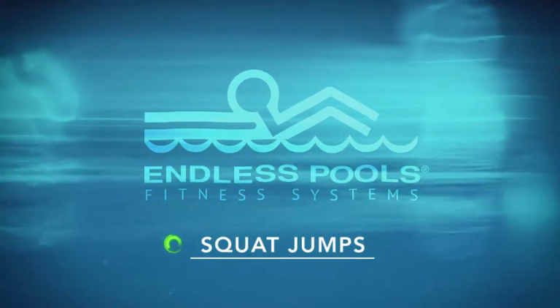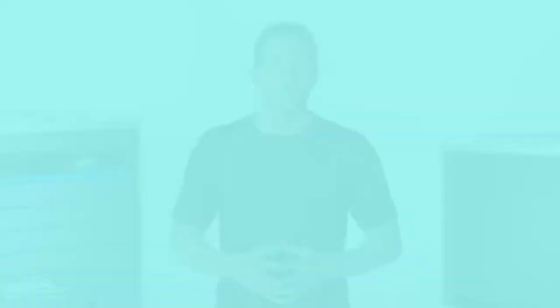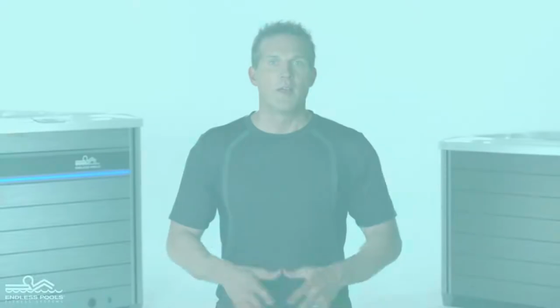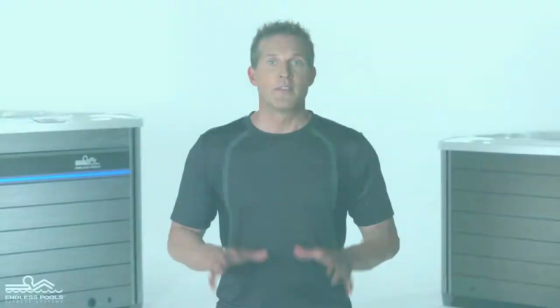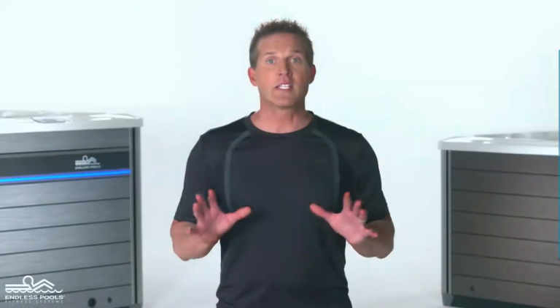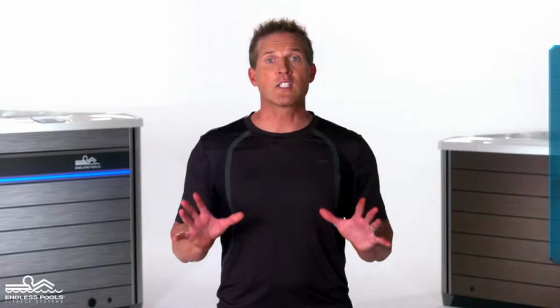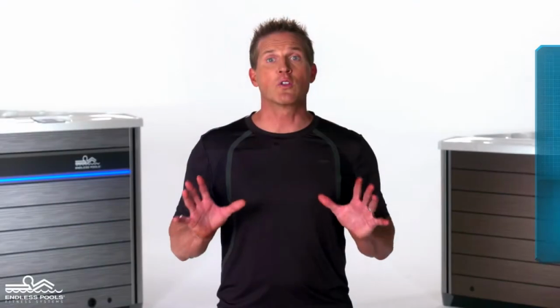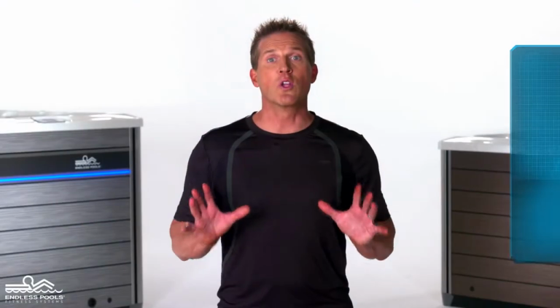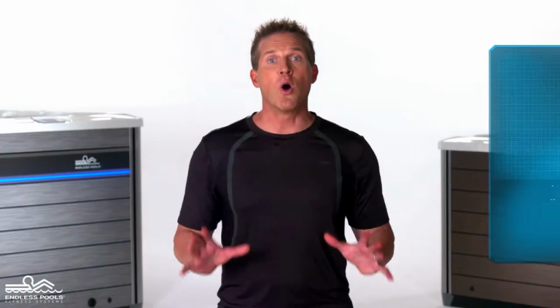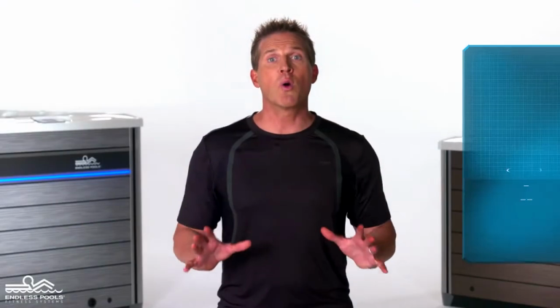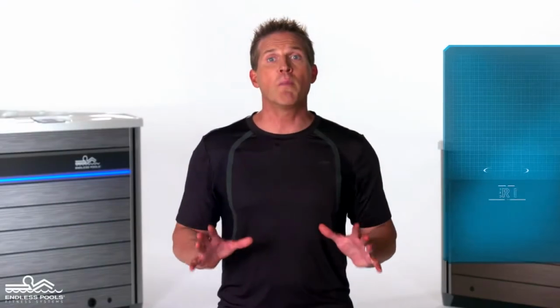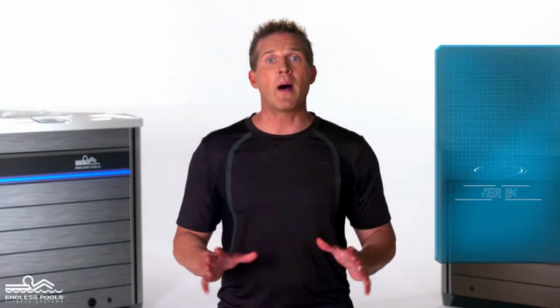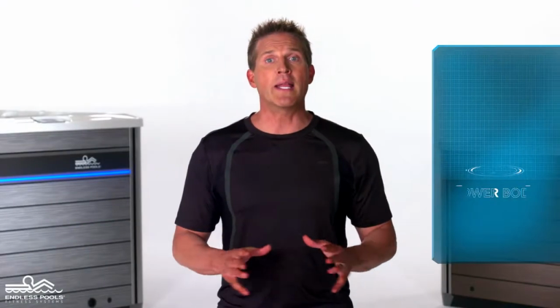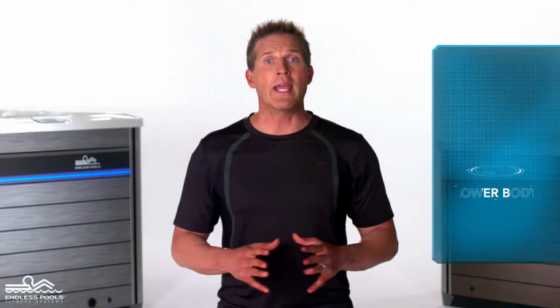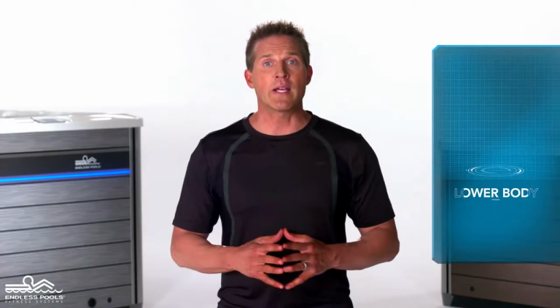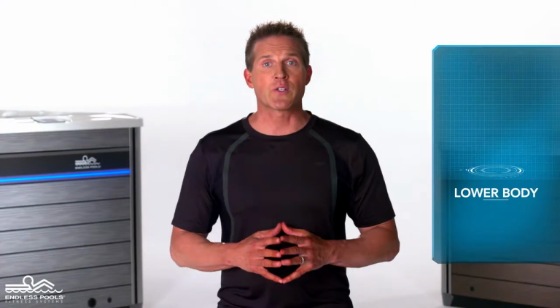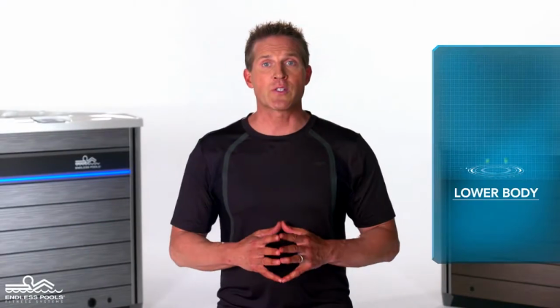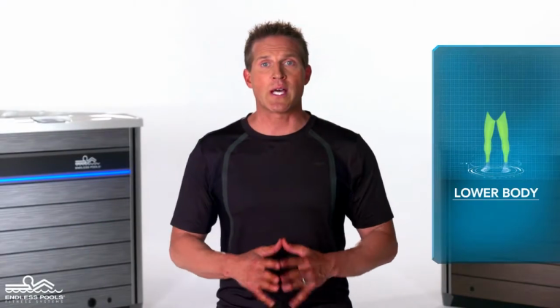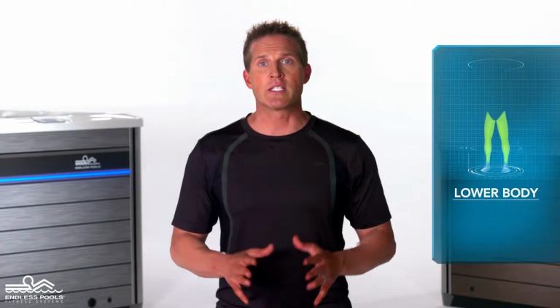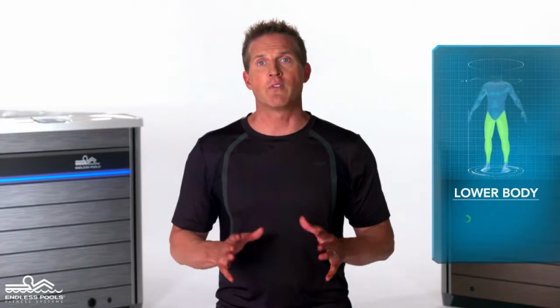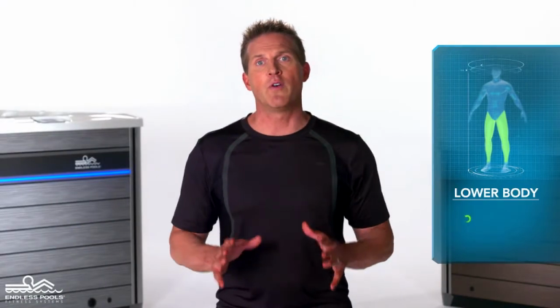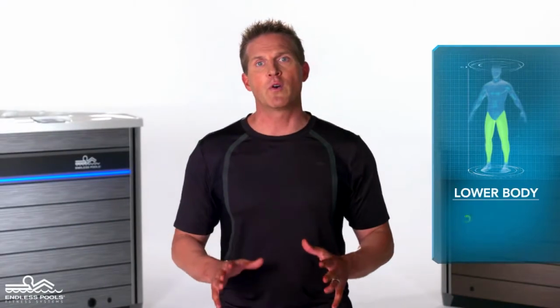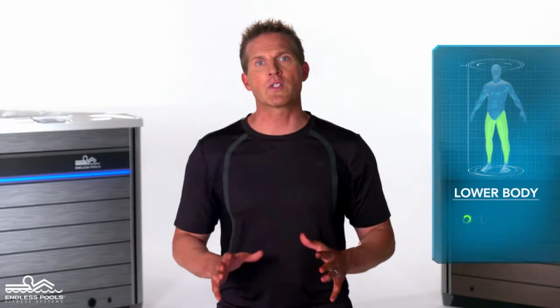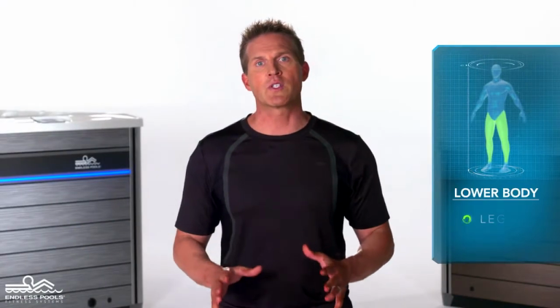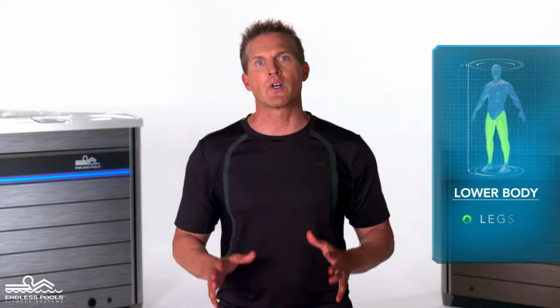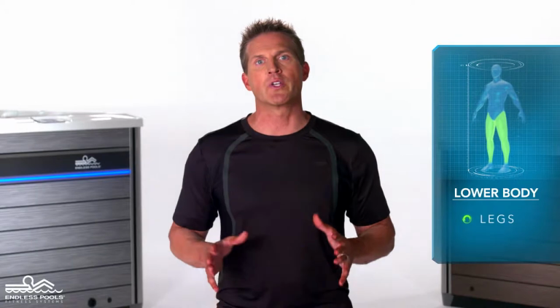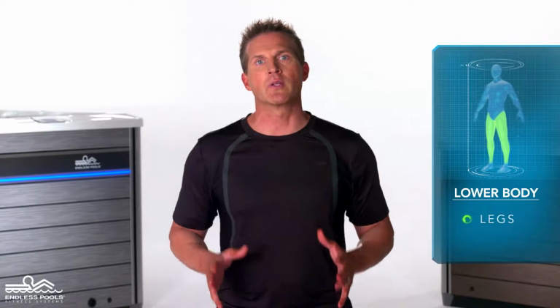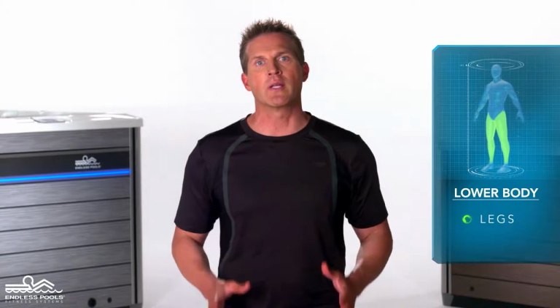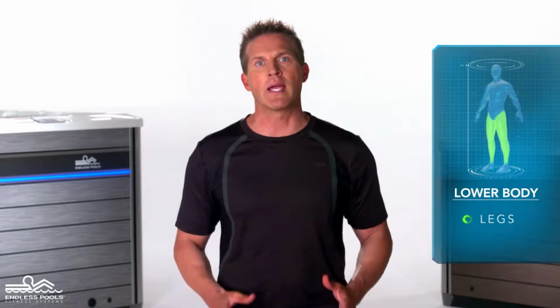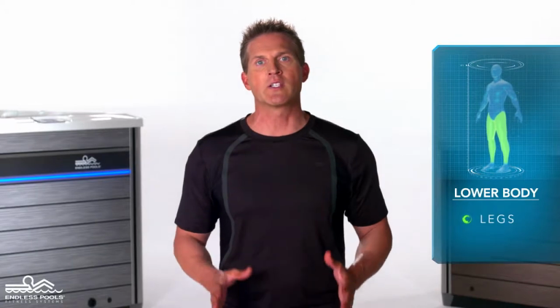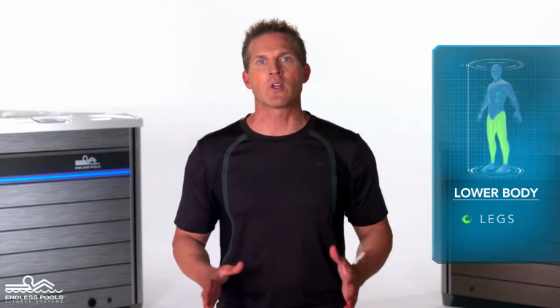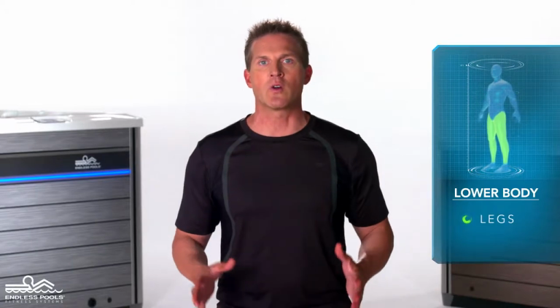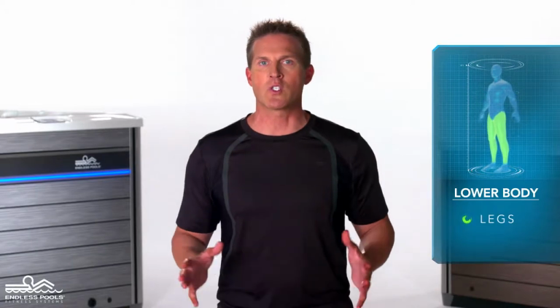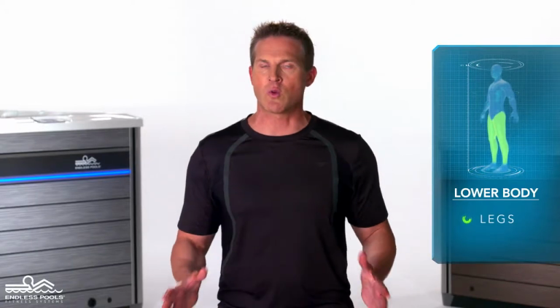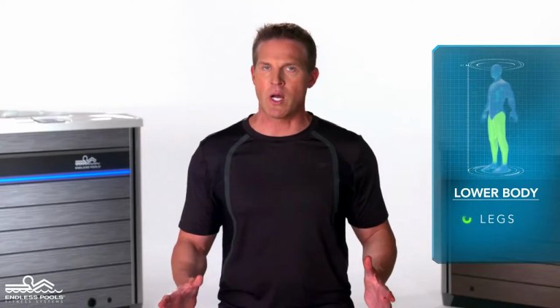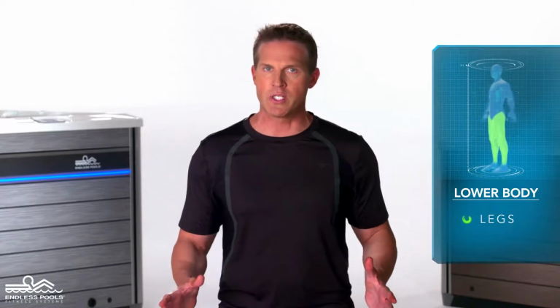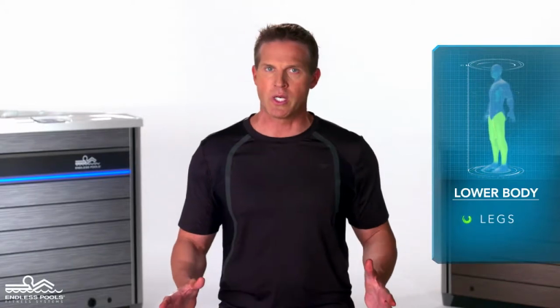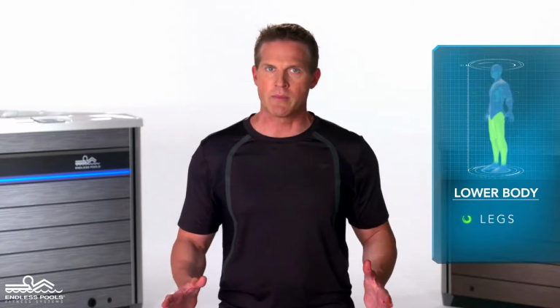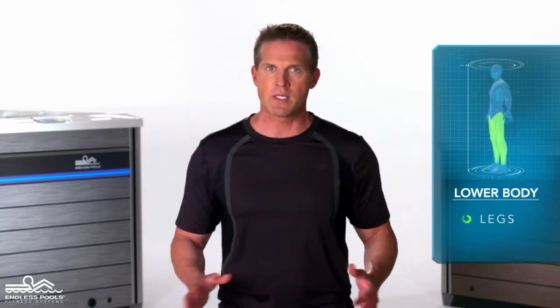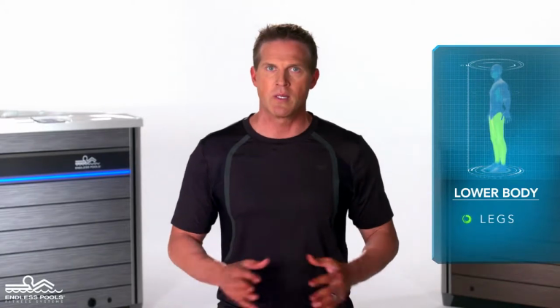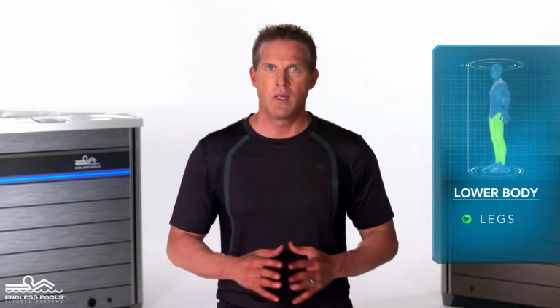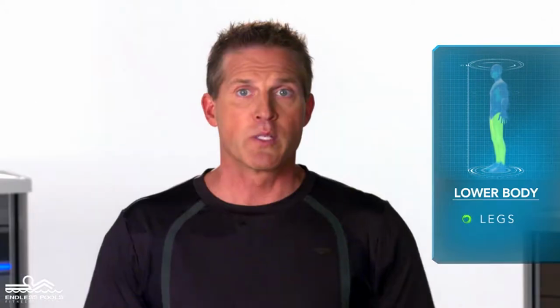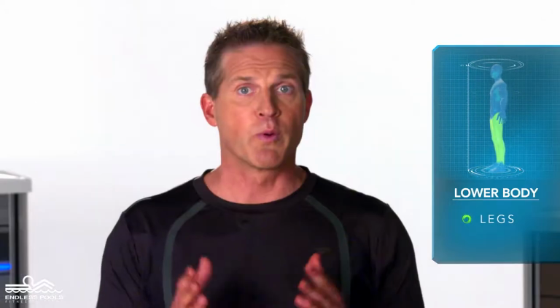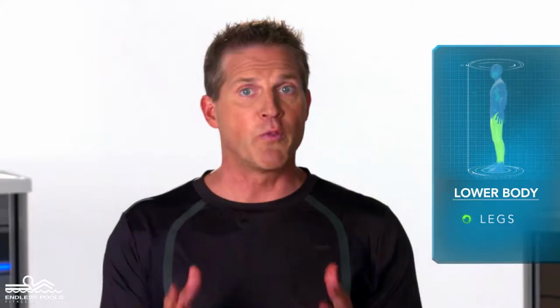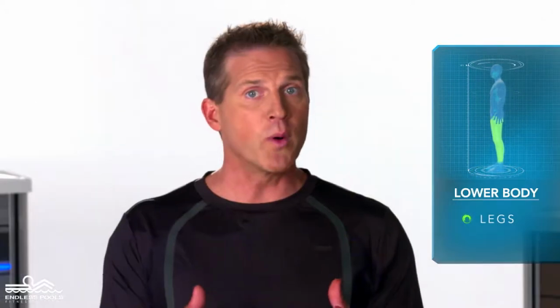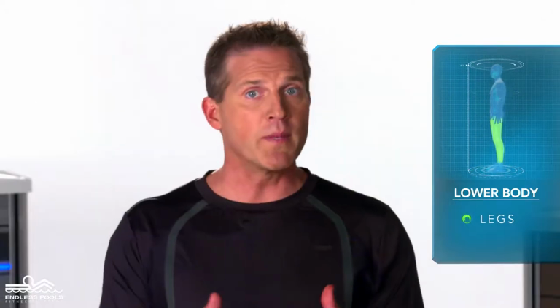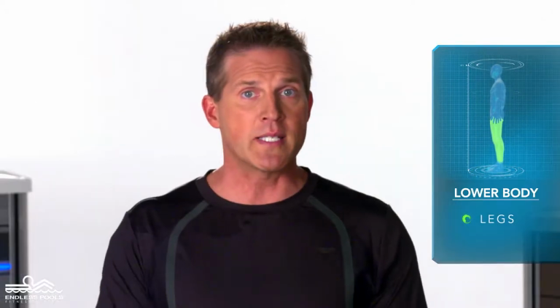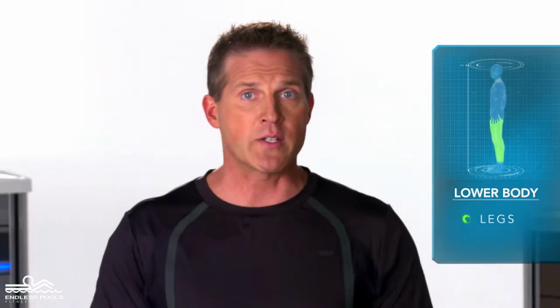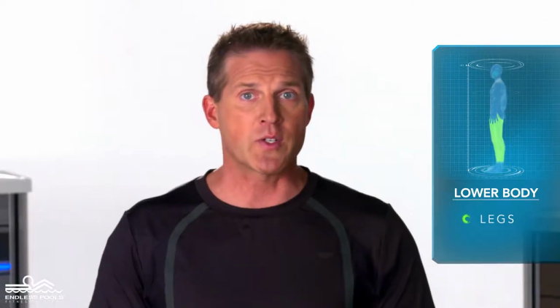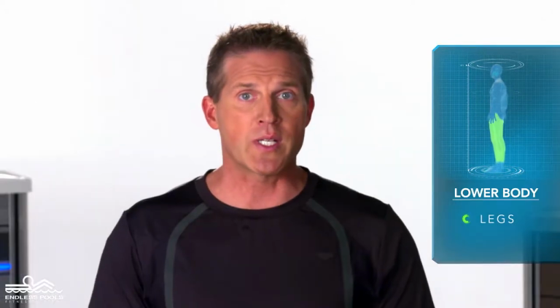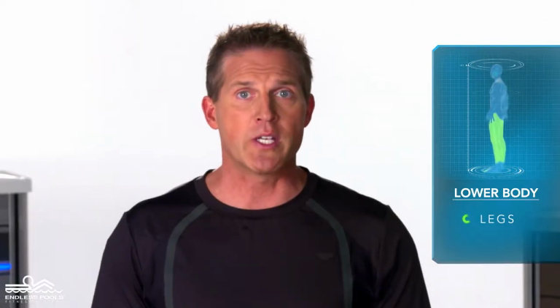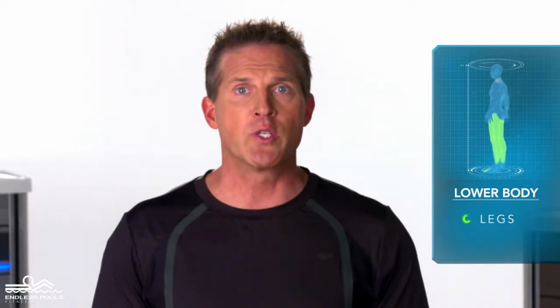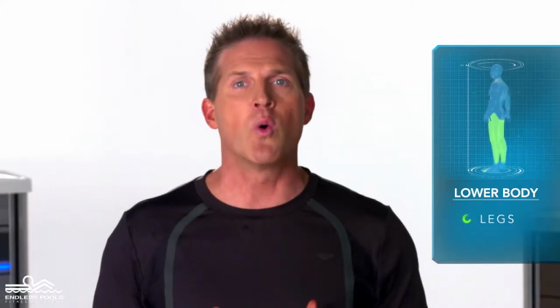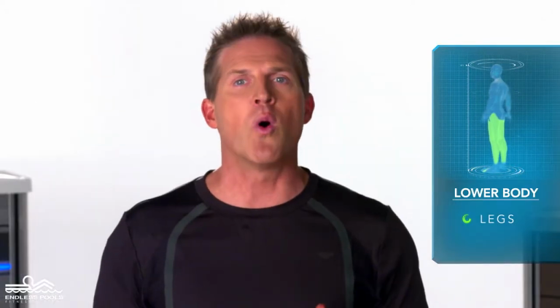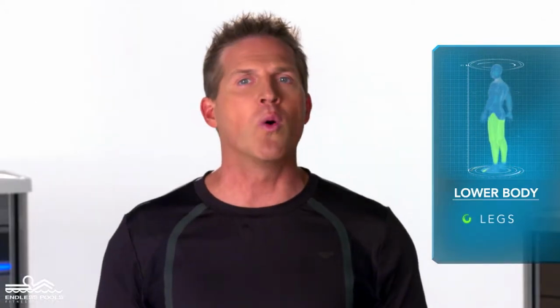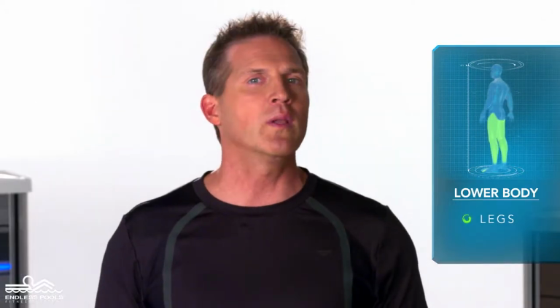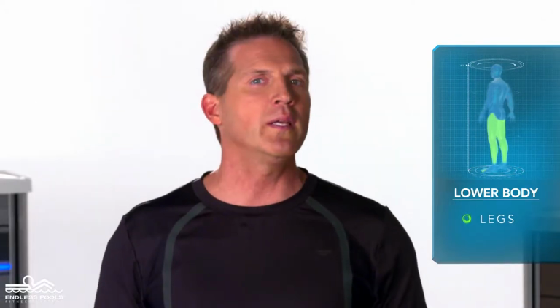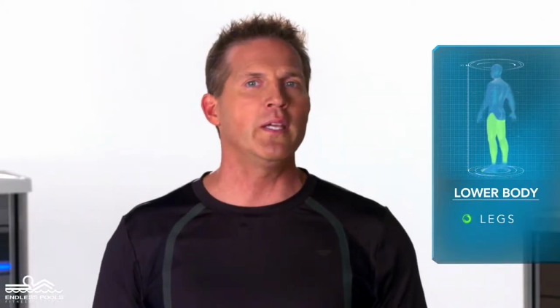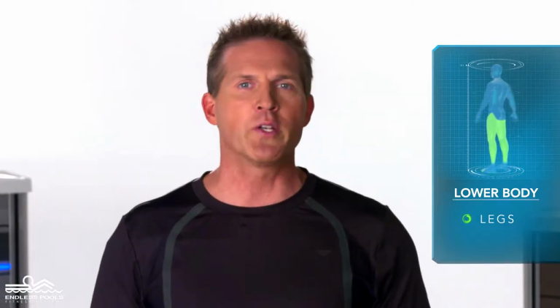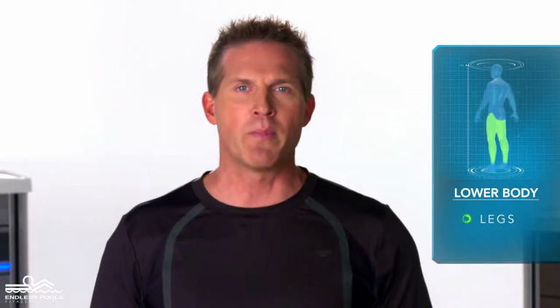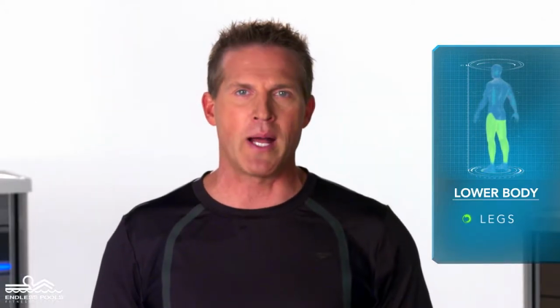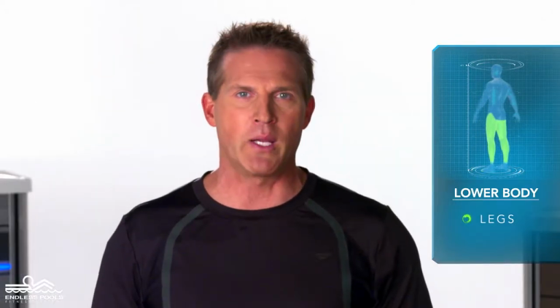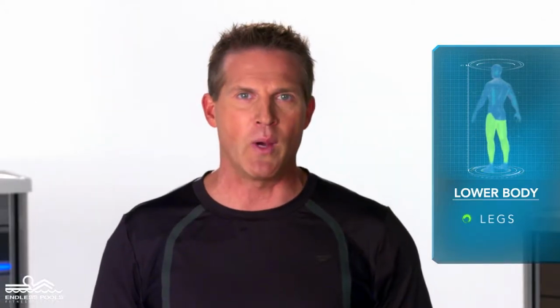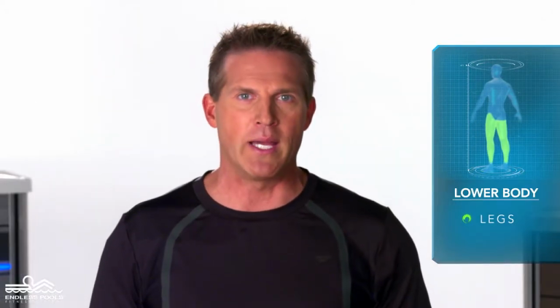This is a lower body exercise that focuses on your legs called squat jumps. To perform this exercise you will only need your body weight.